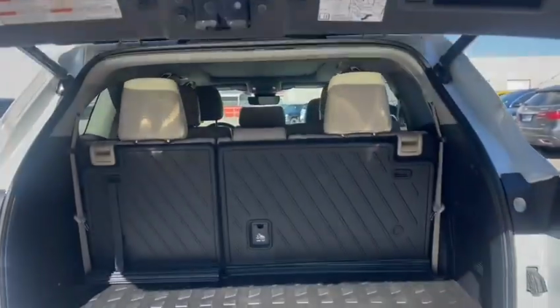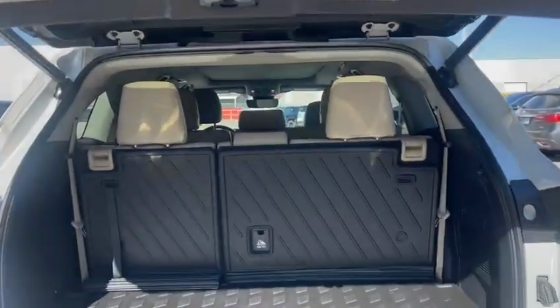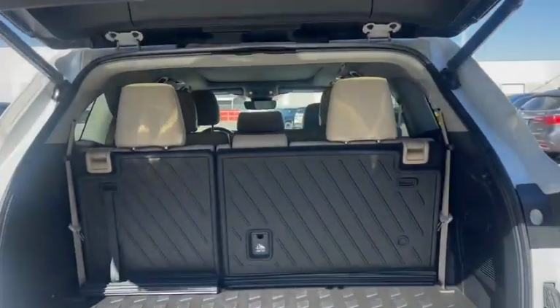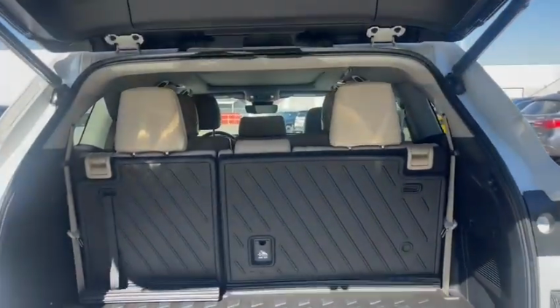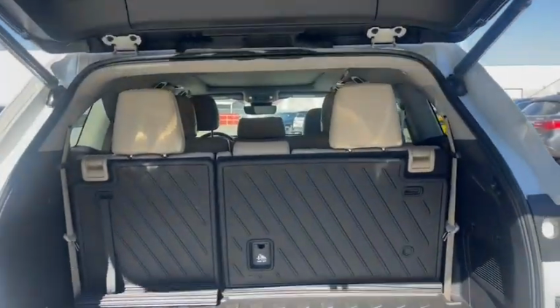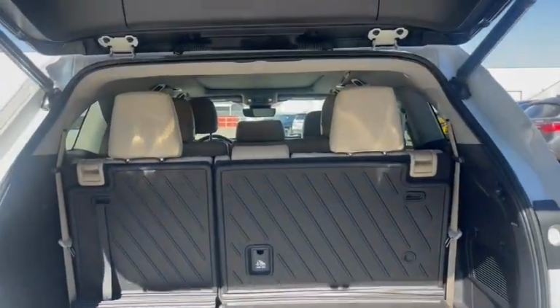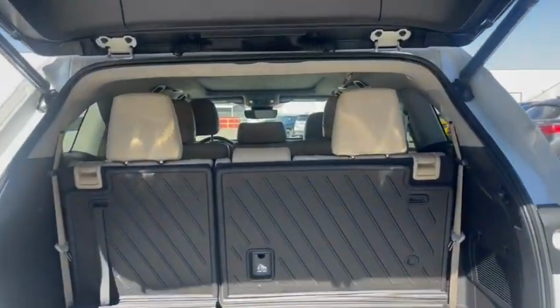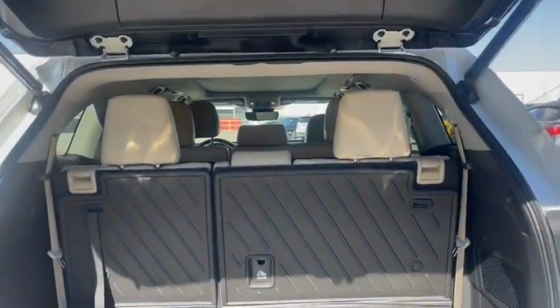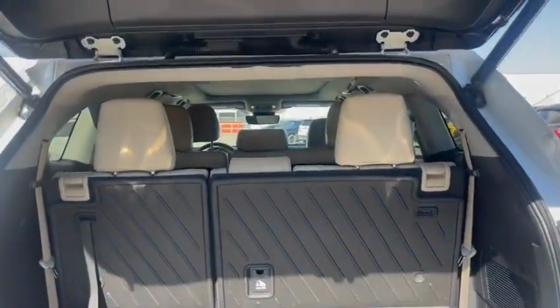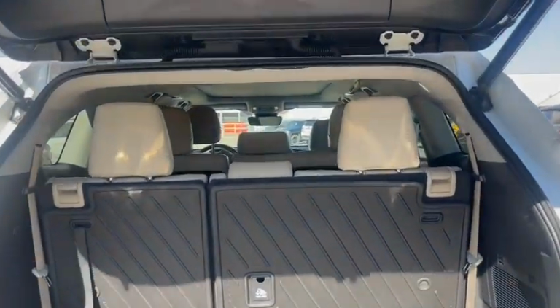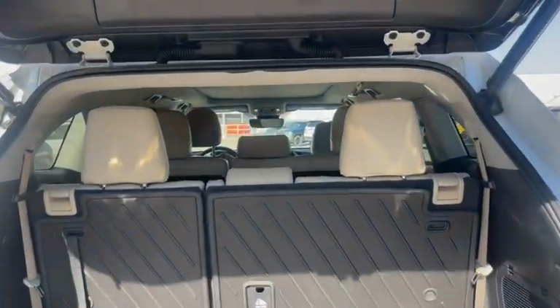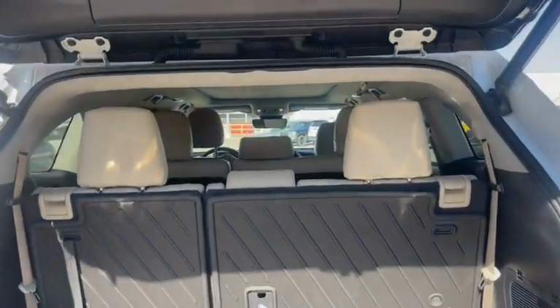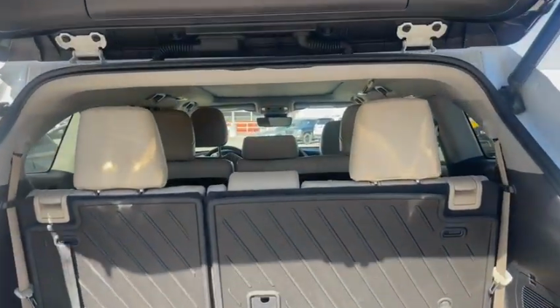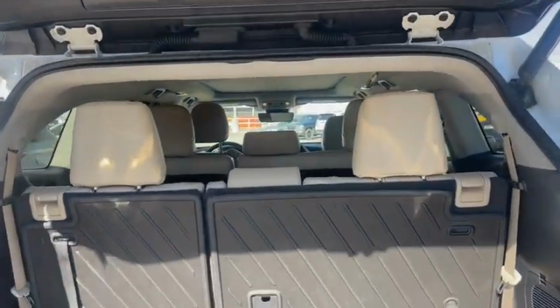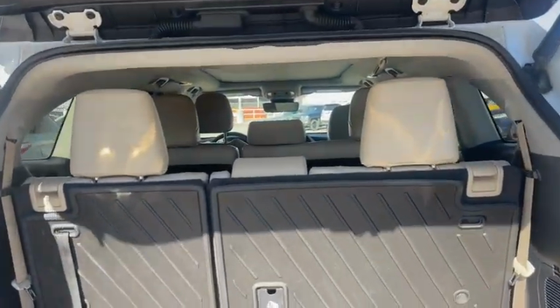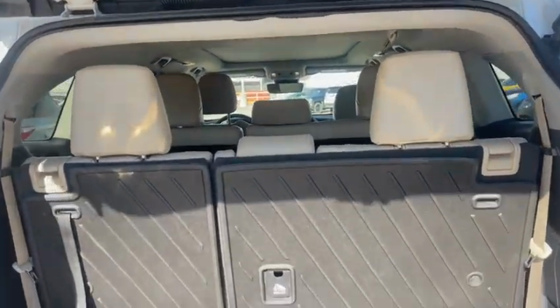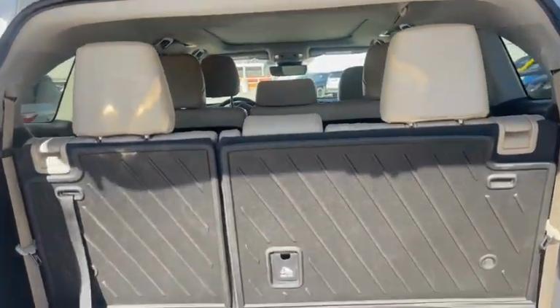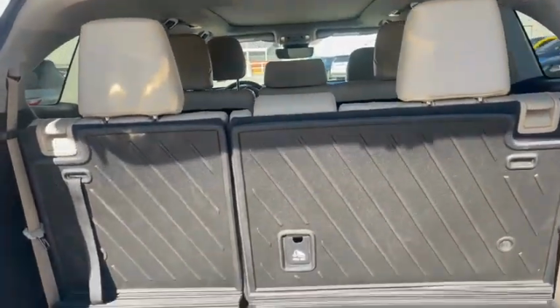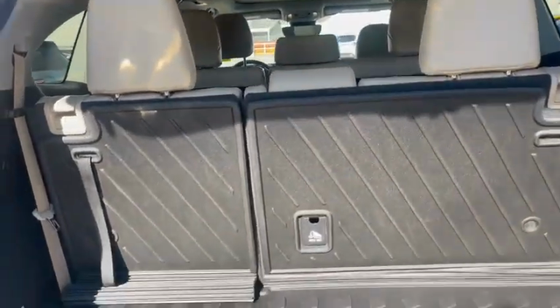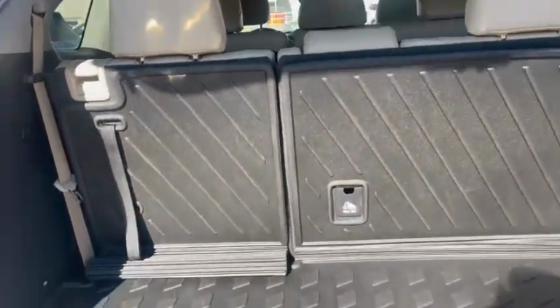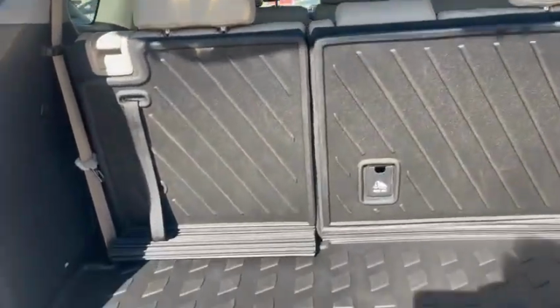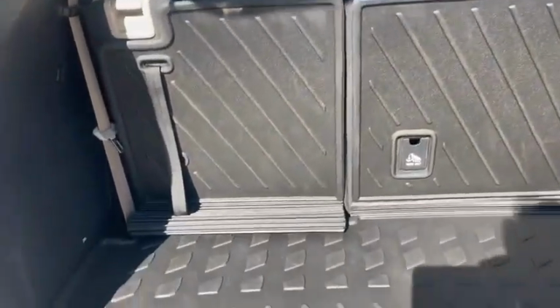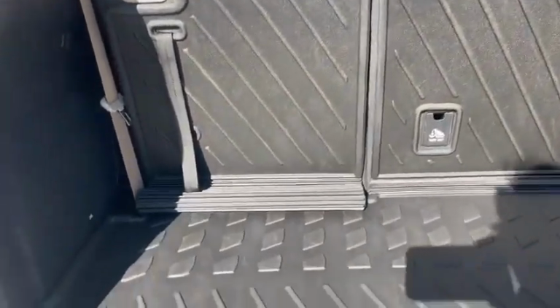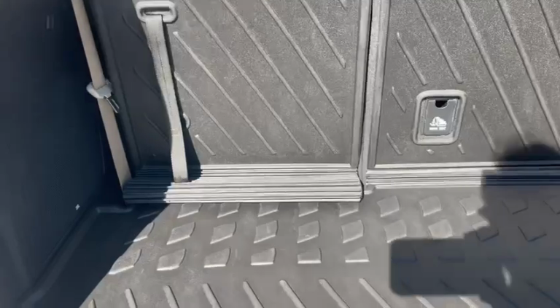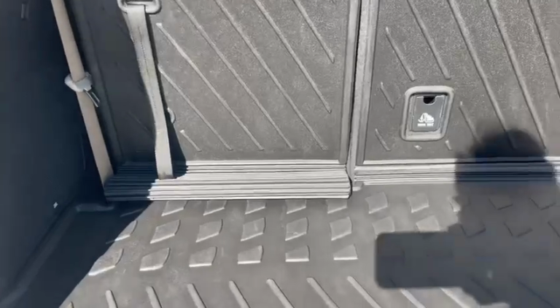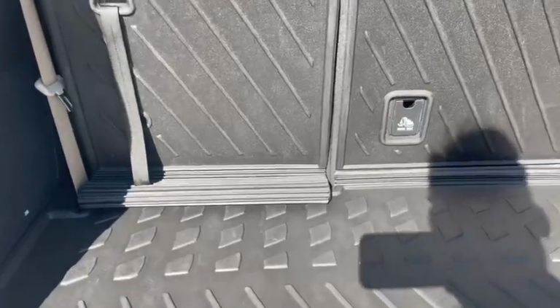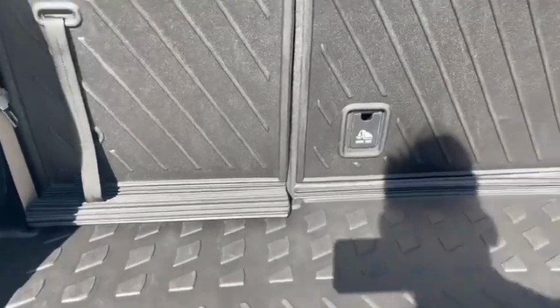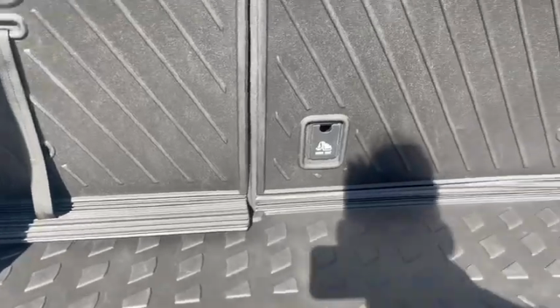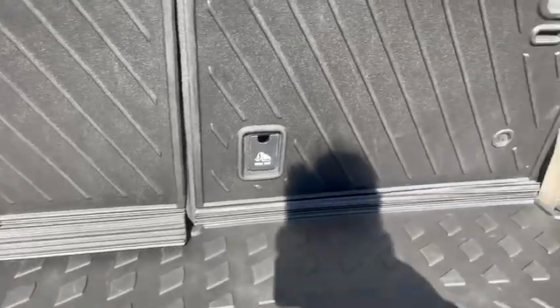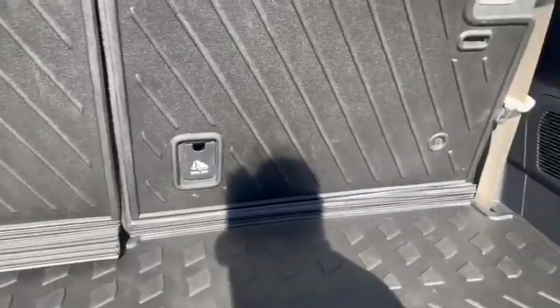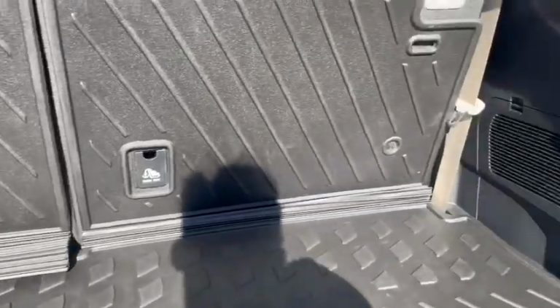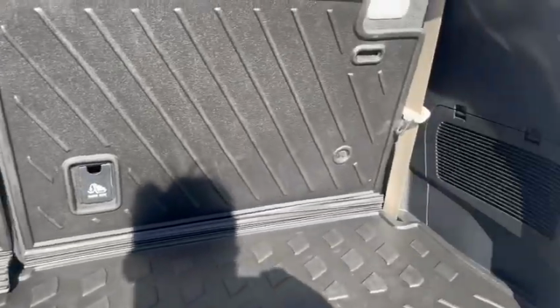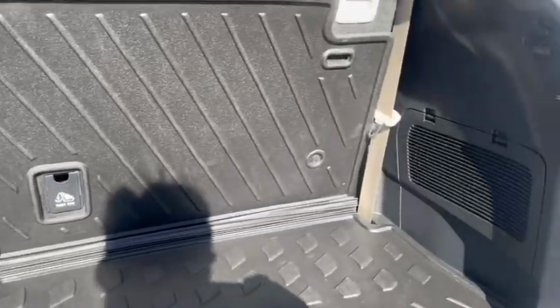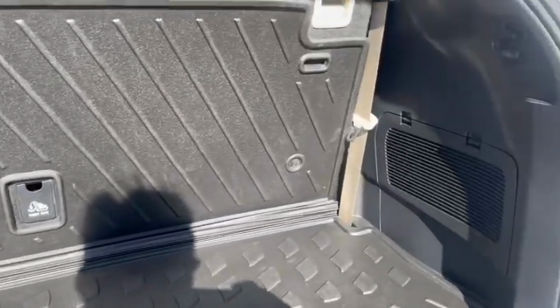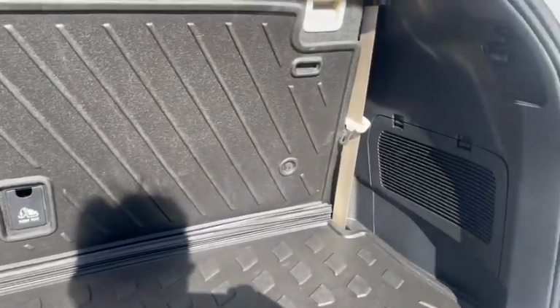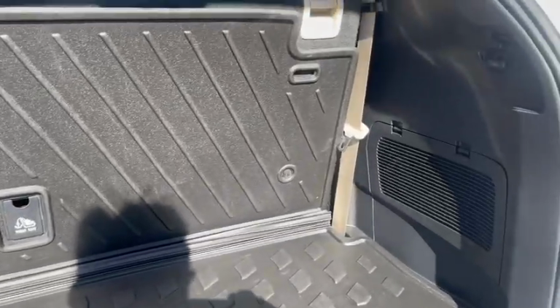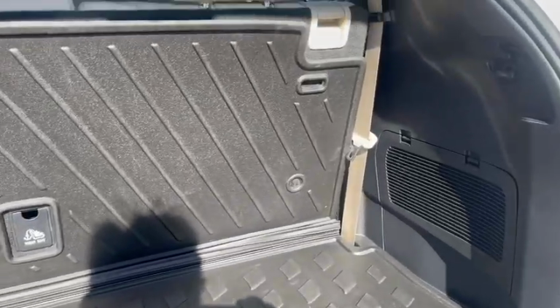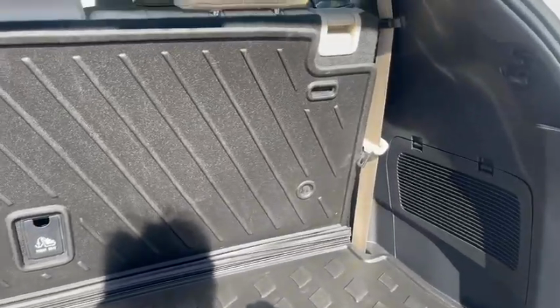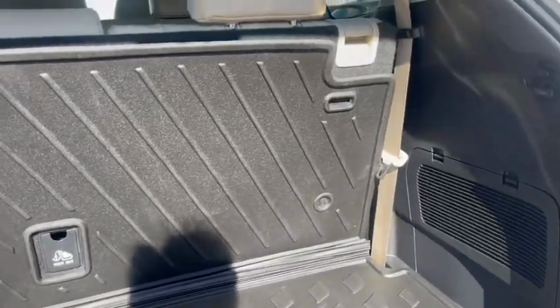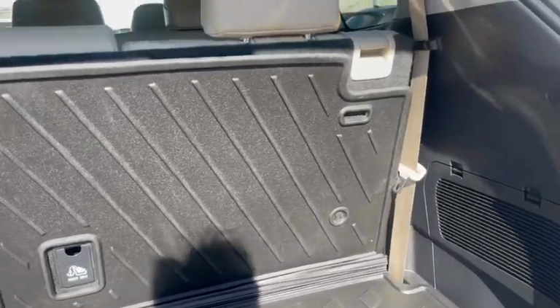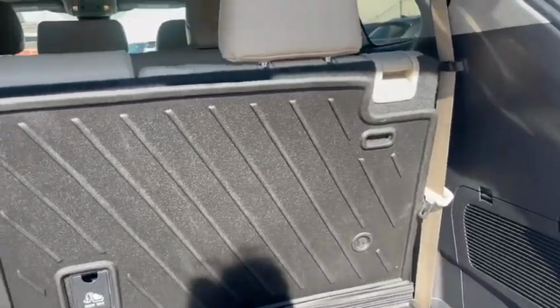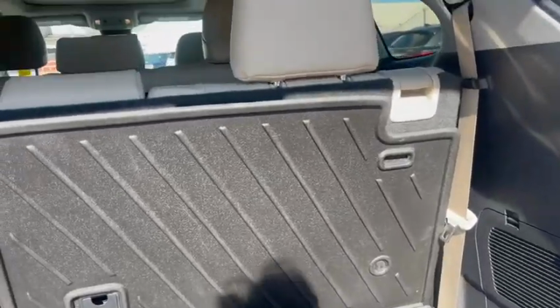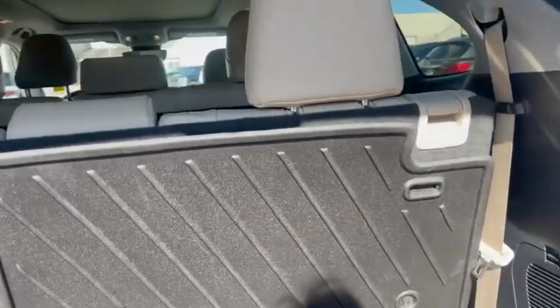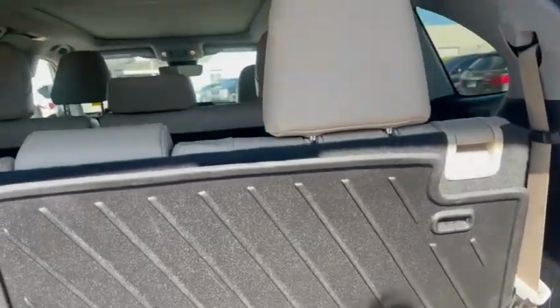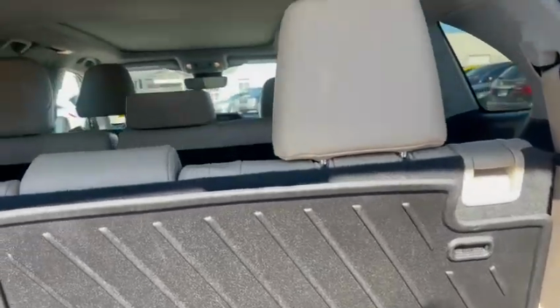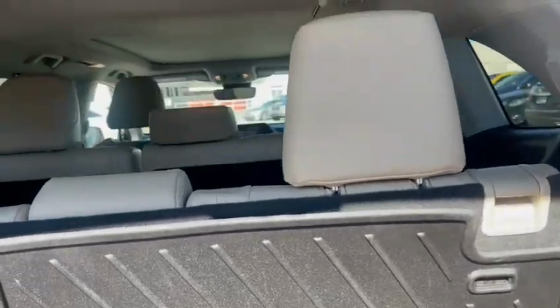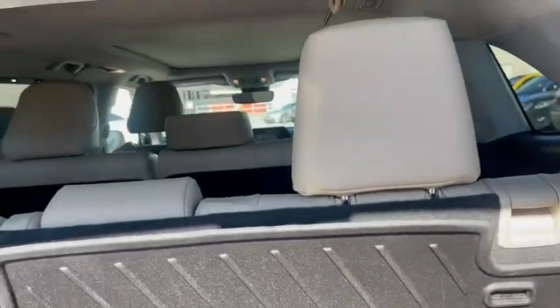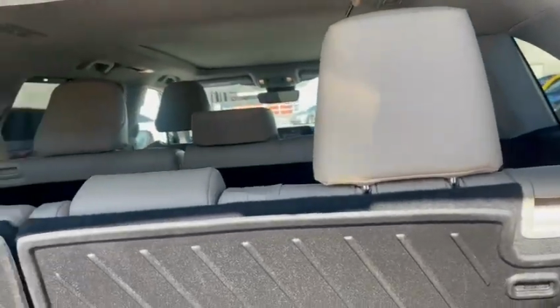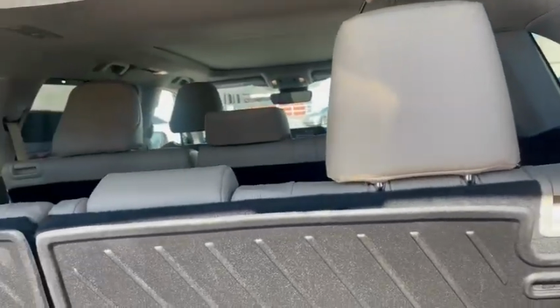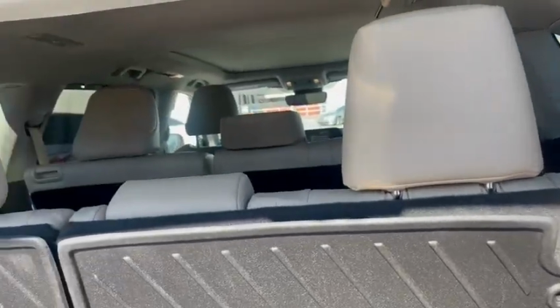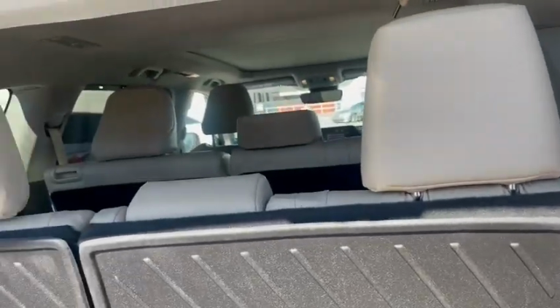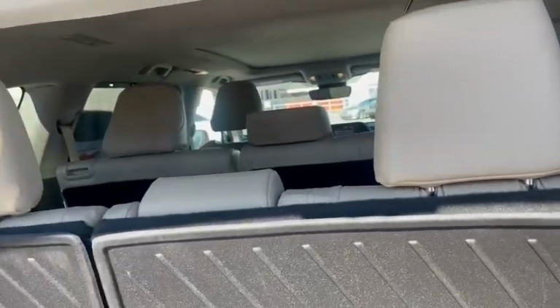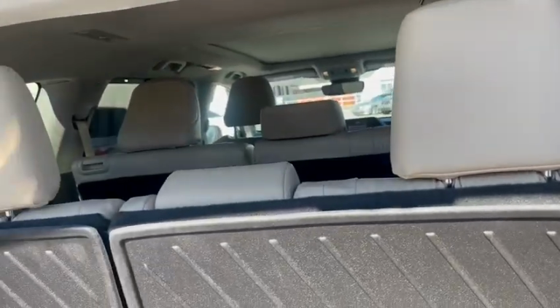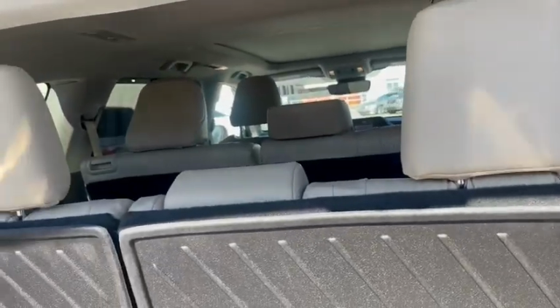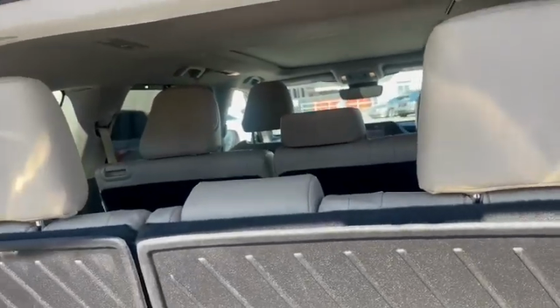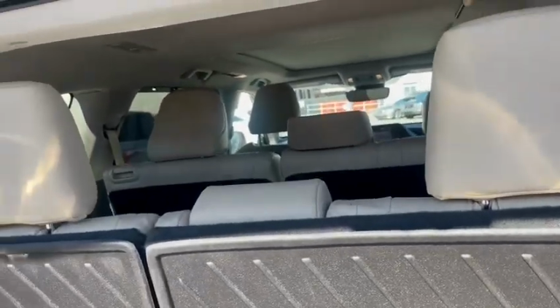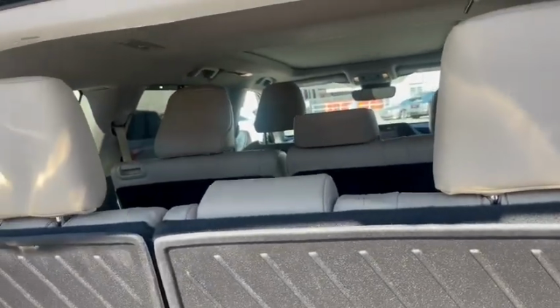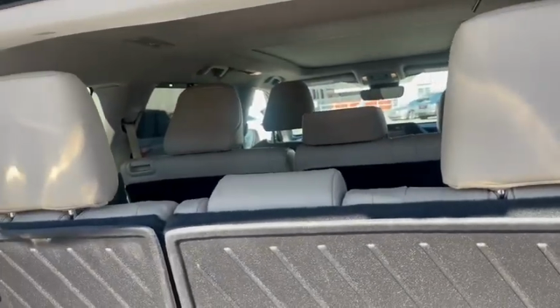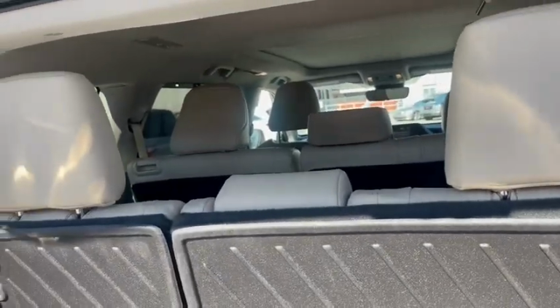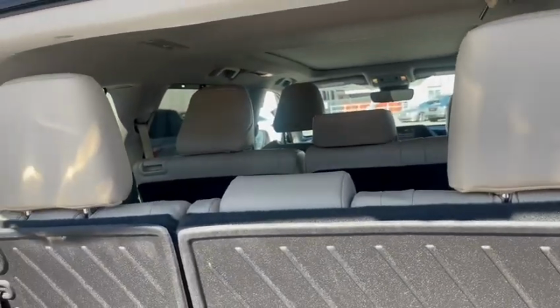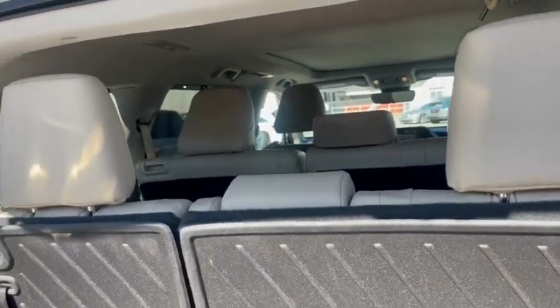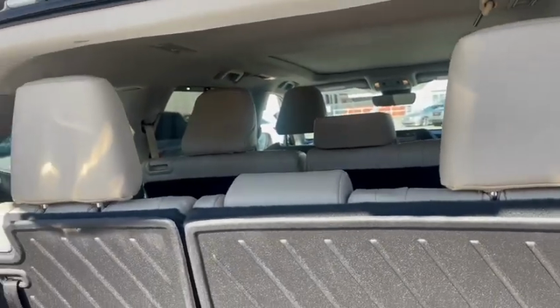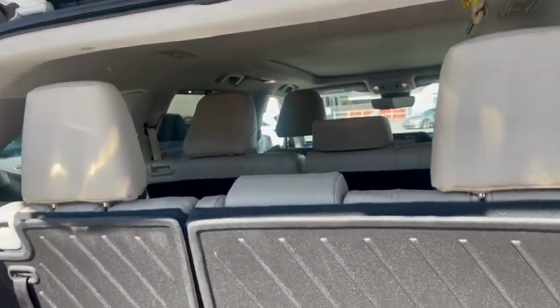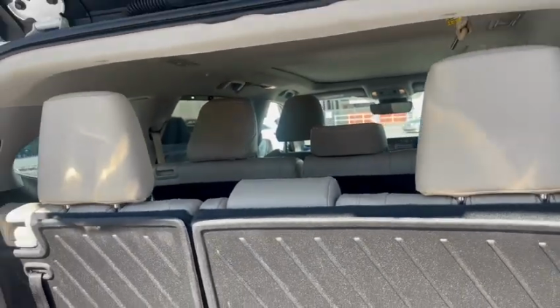With the third row fitted up, you will see that you've still got tons of room right here. And even more room when you fold these down.